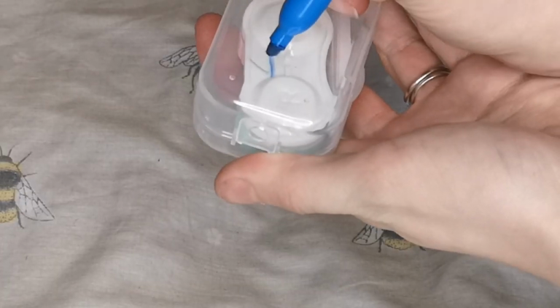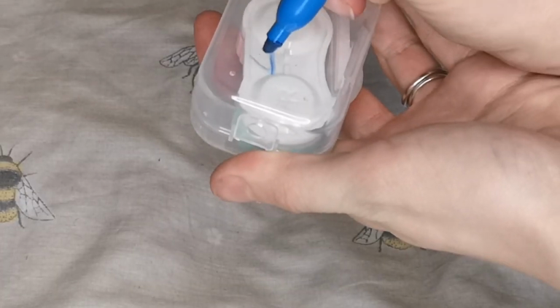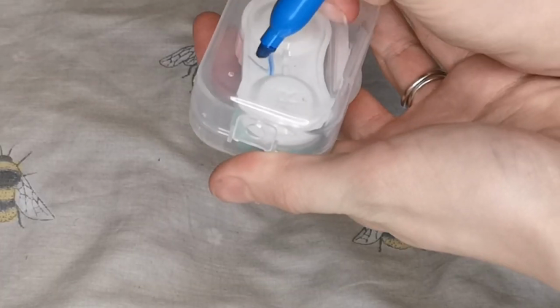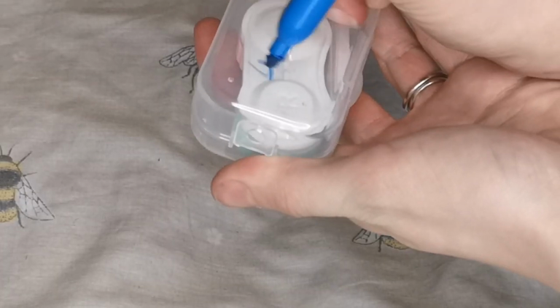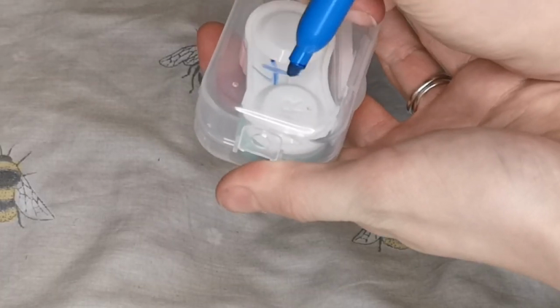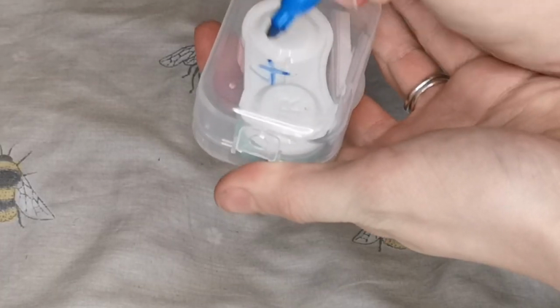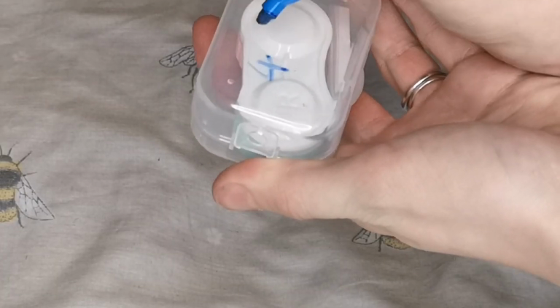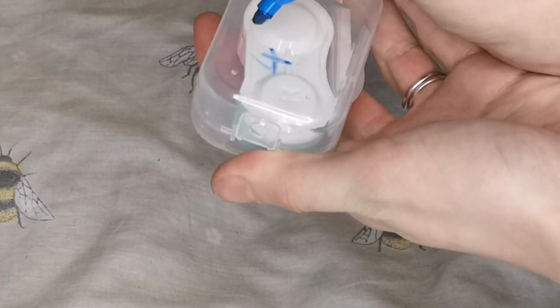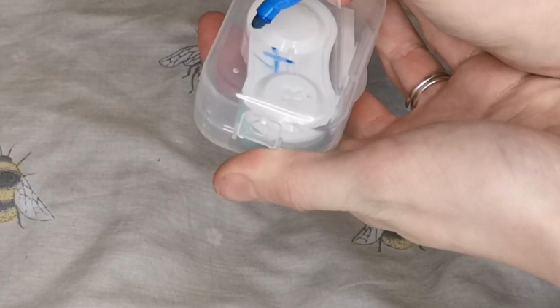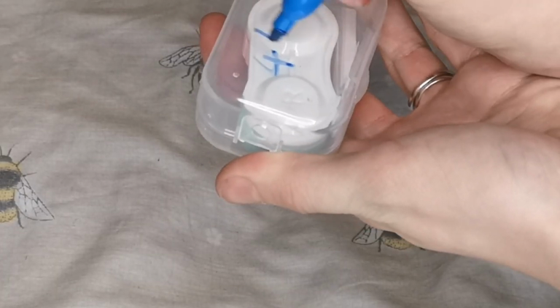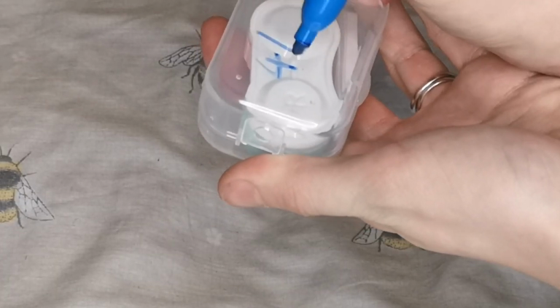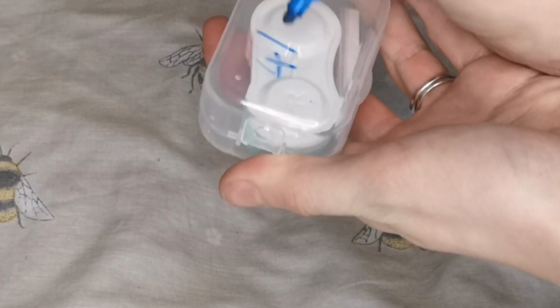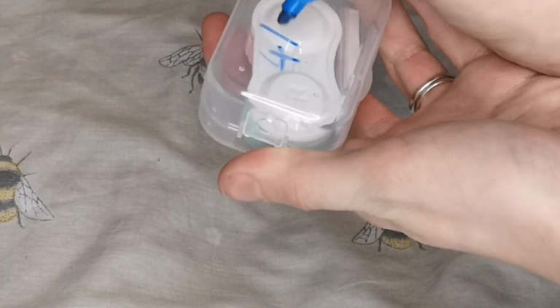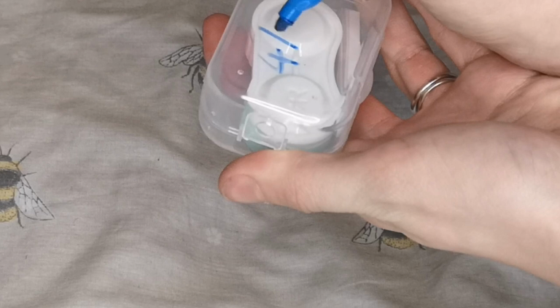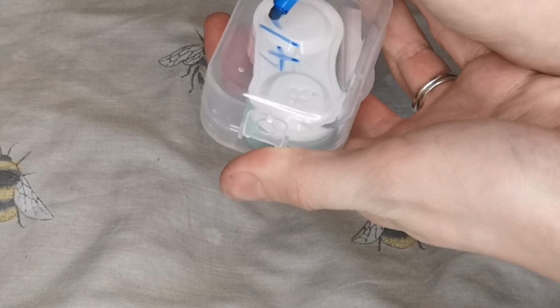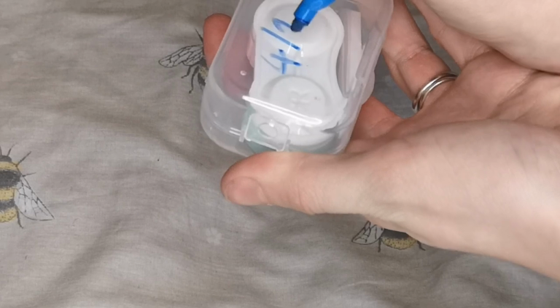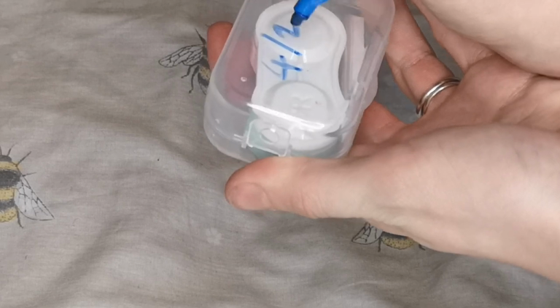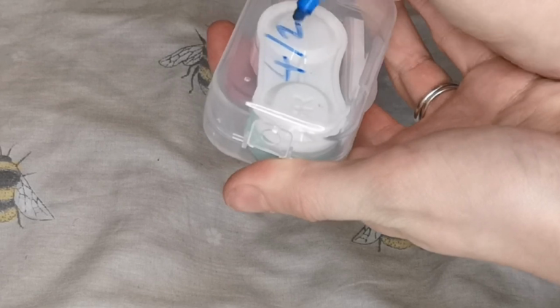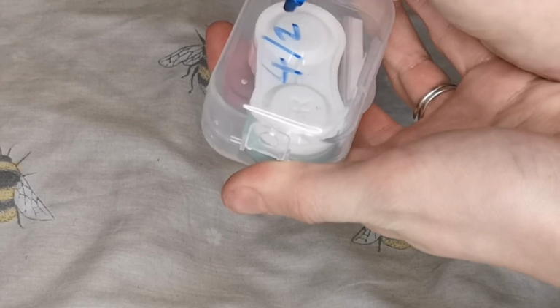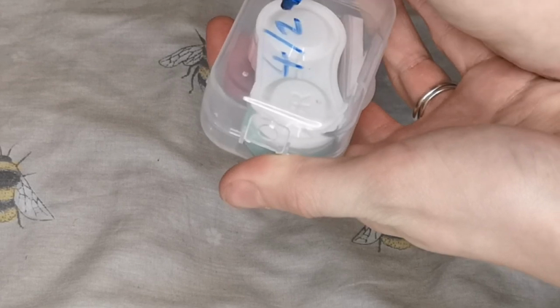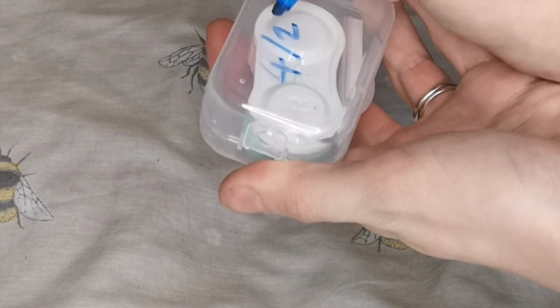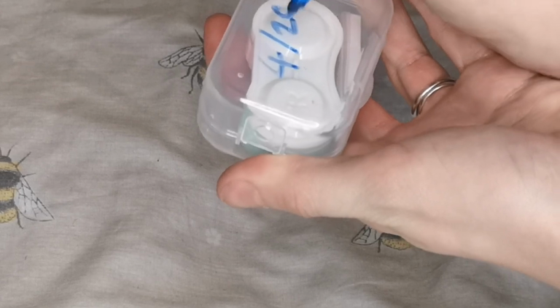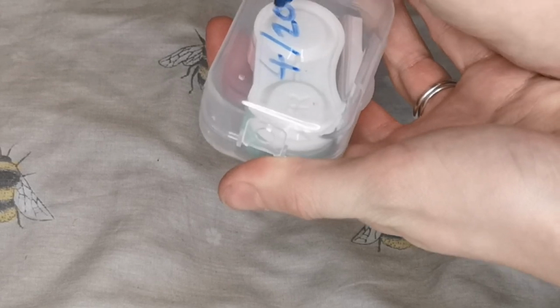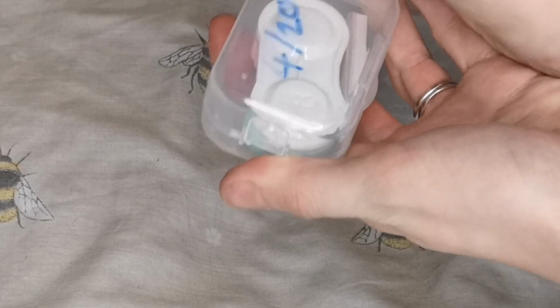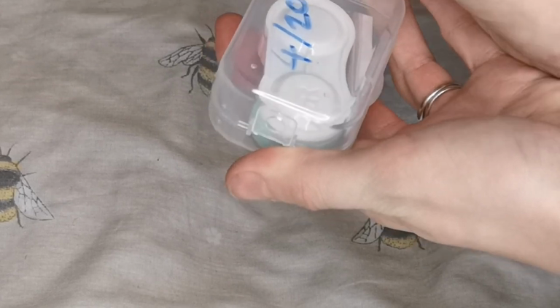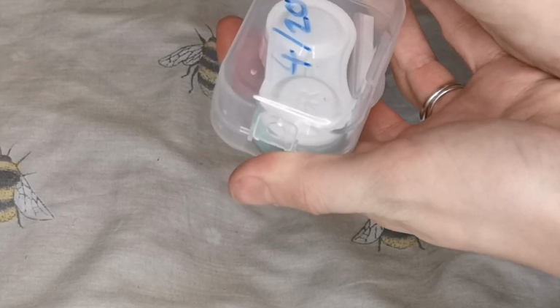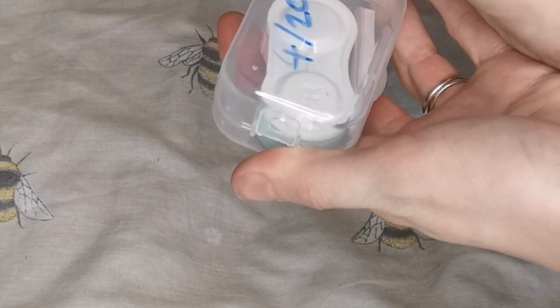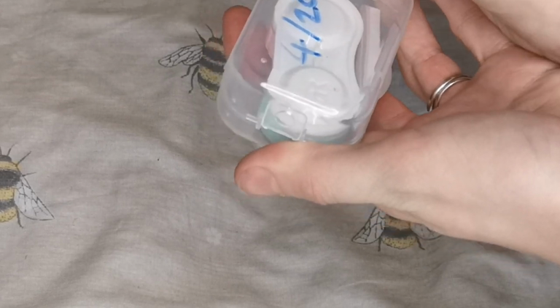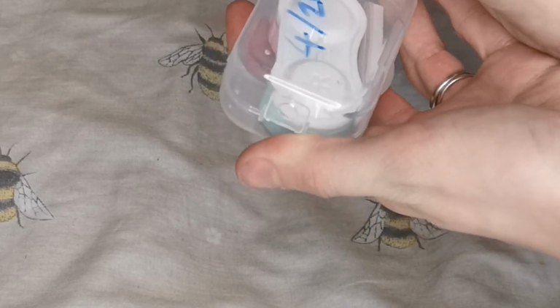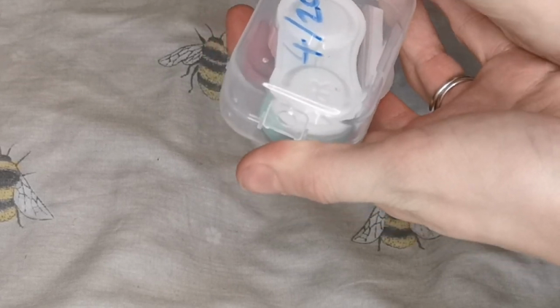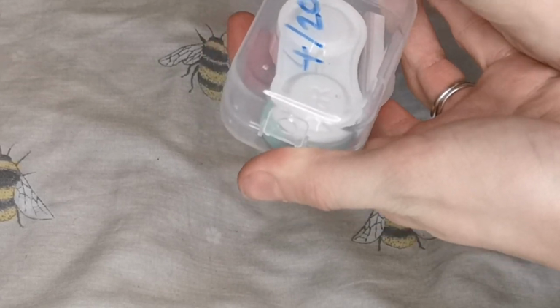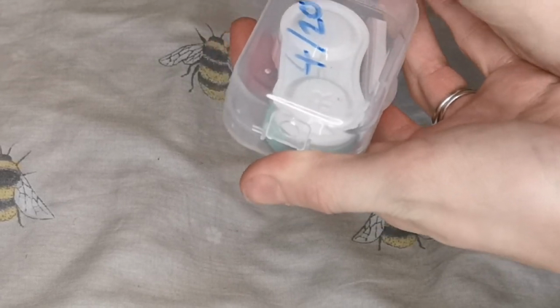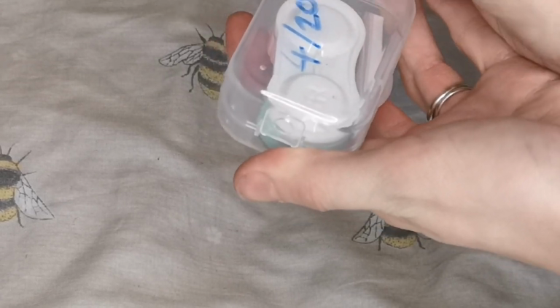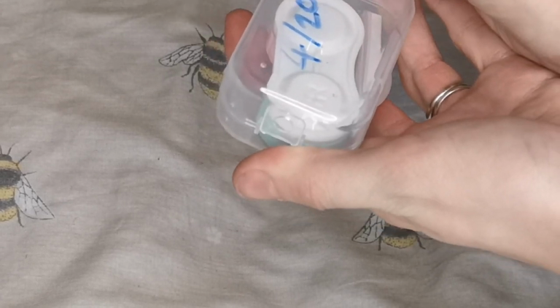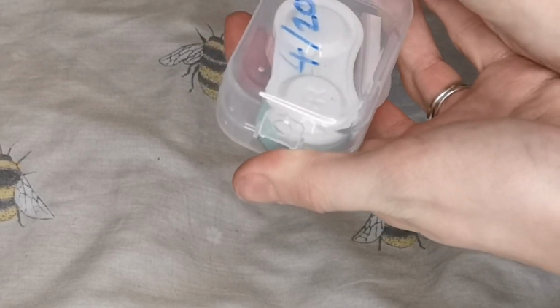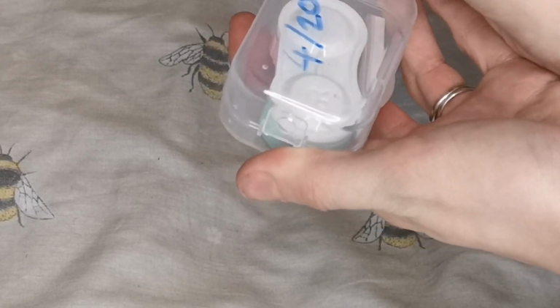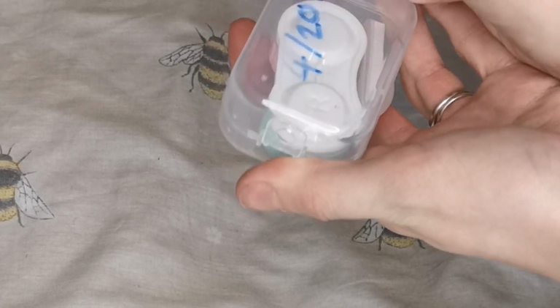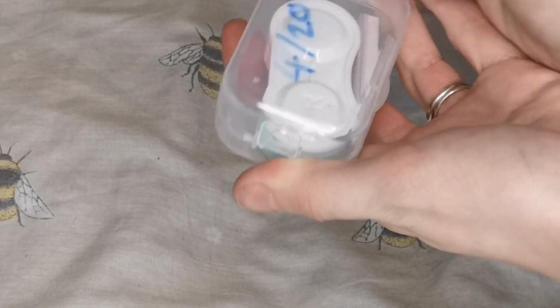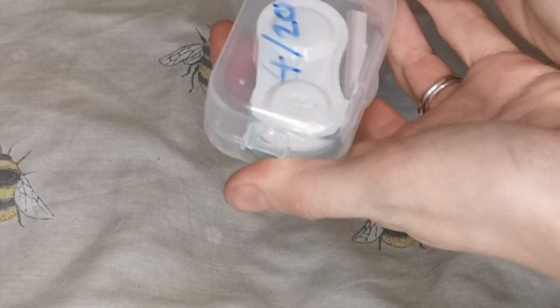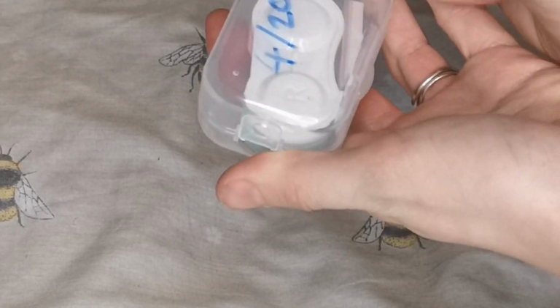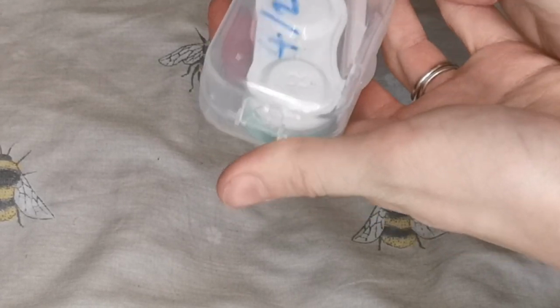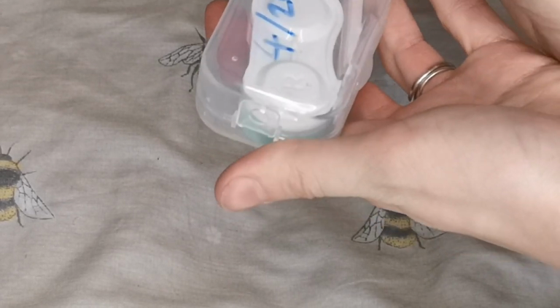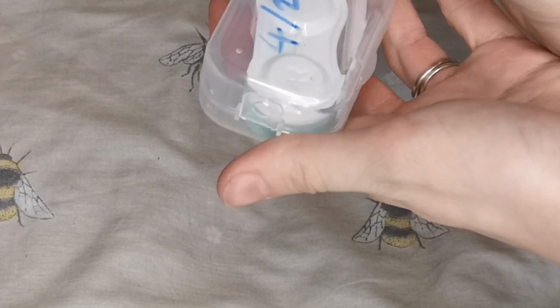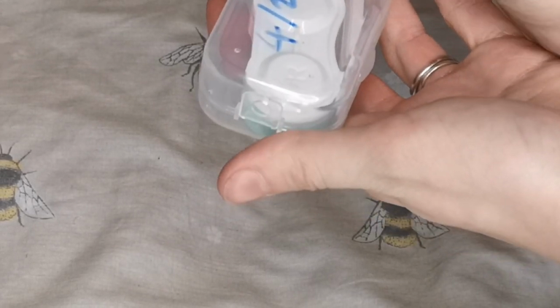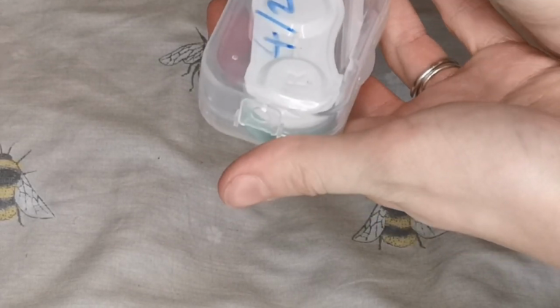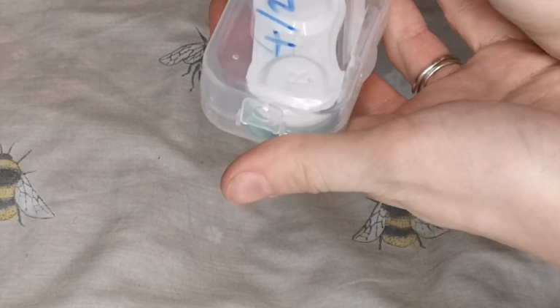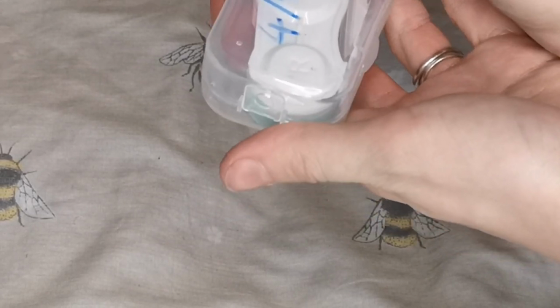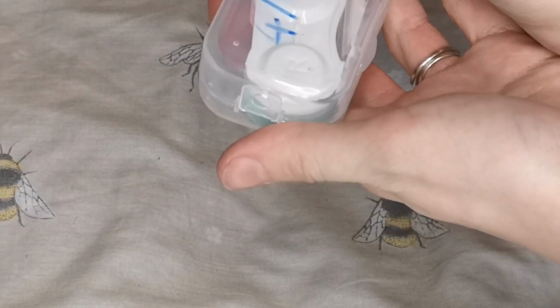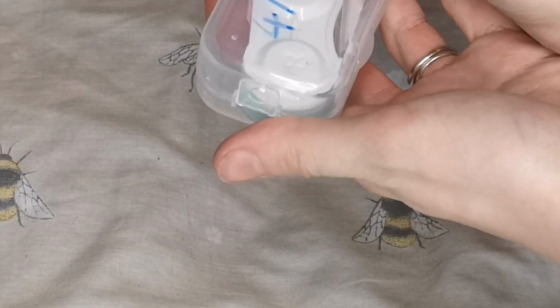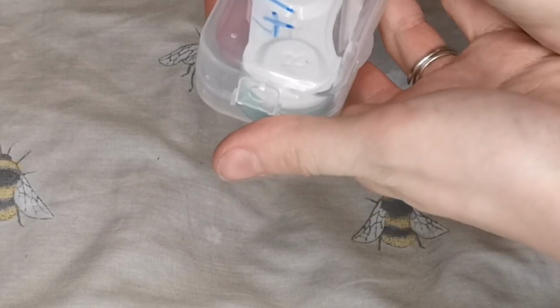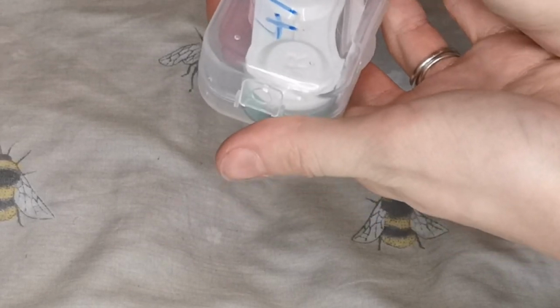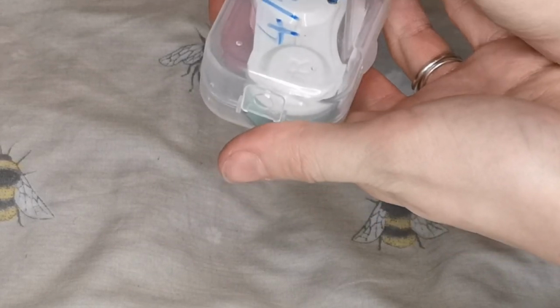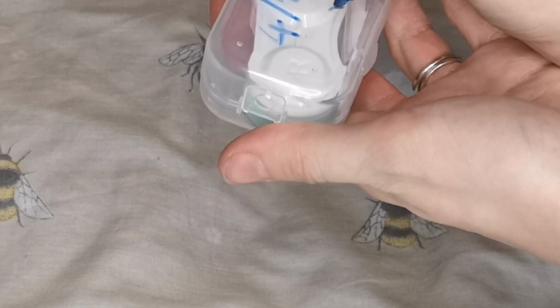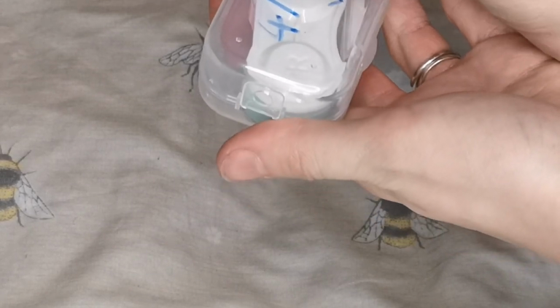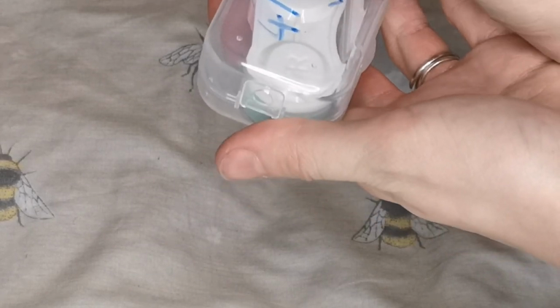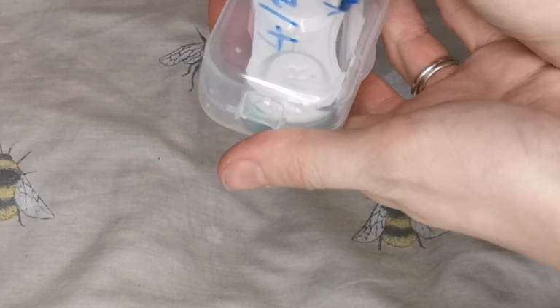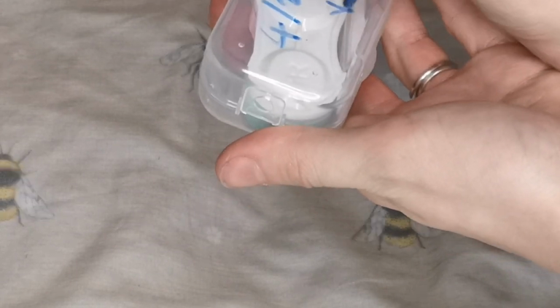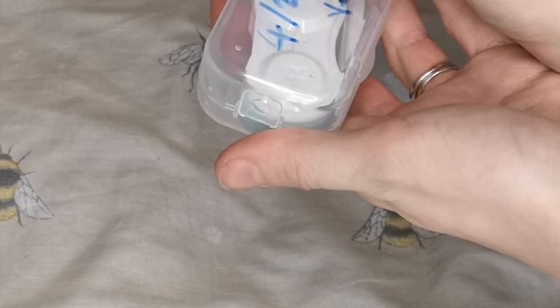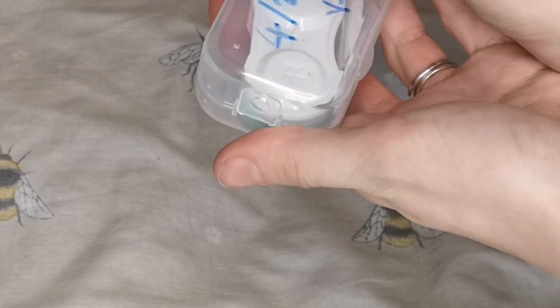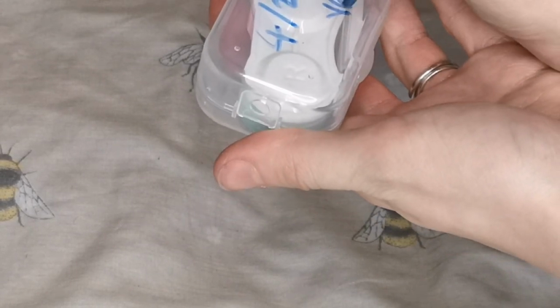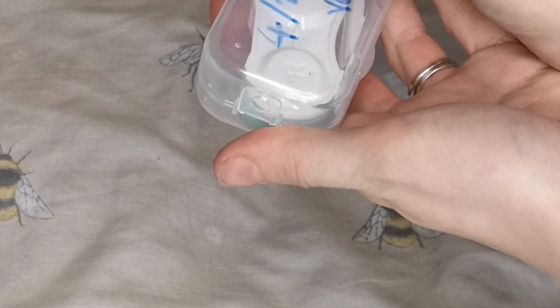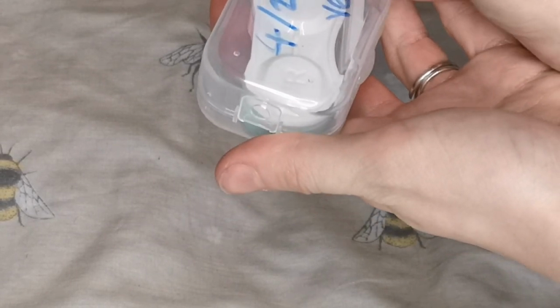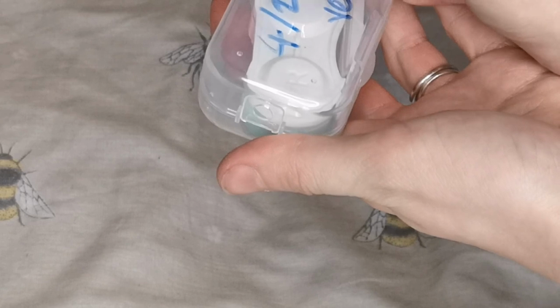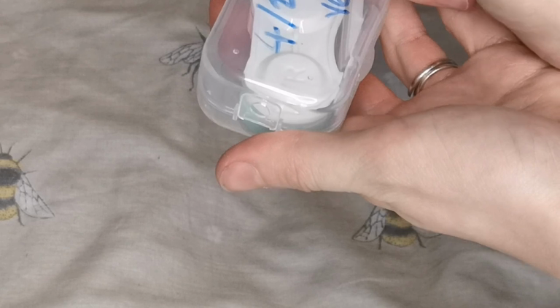Something to get in a good habit of doing is writing the month and year on your contact lenses, and also the colour they are, just so that you know when they need to be replaced.